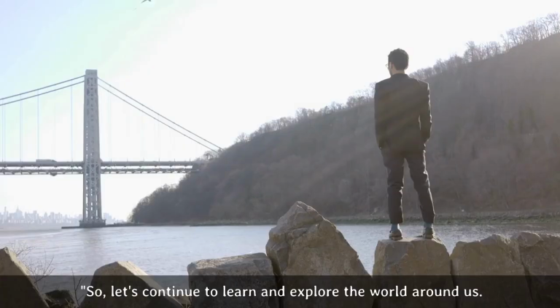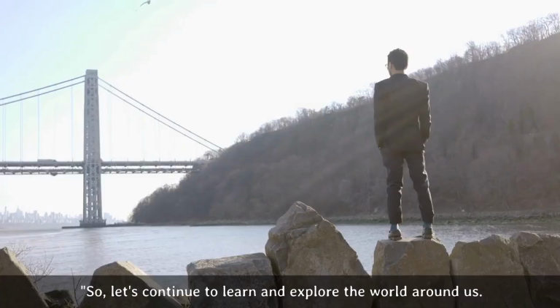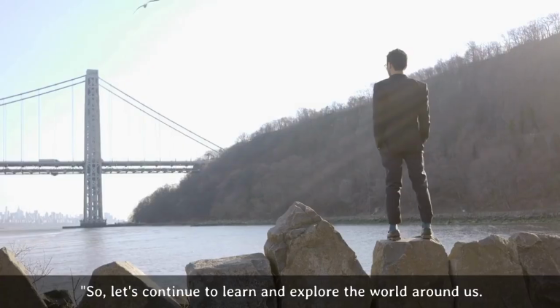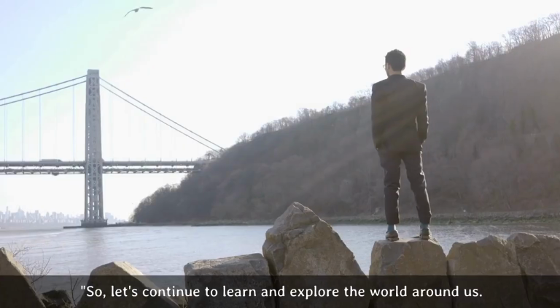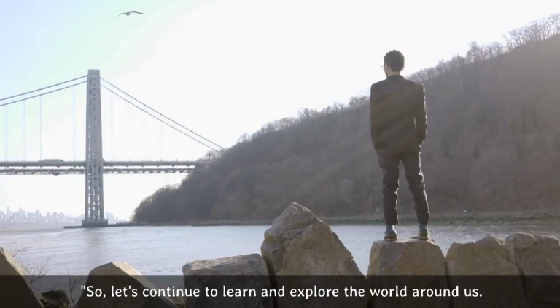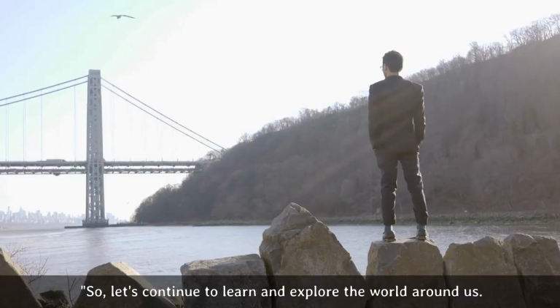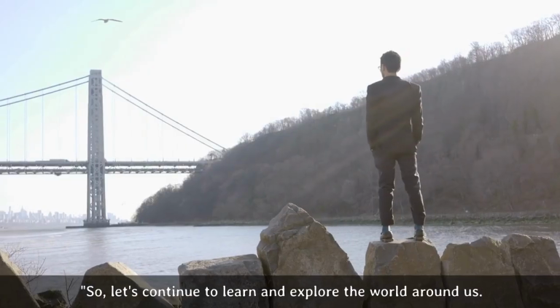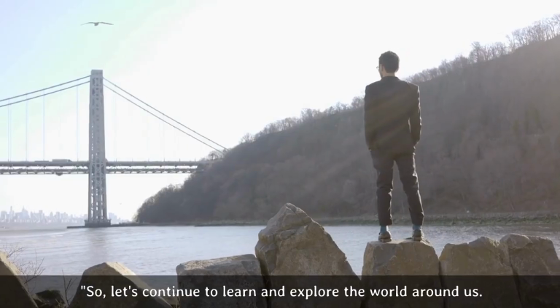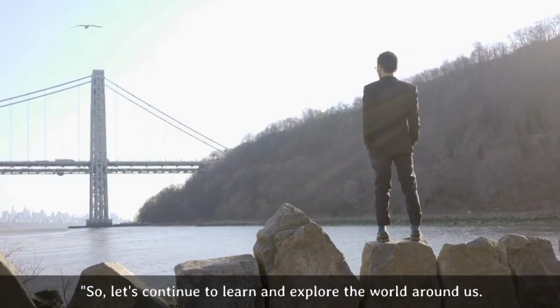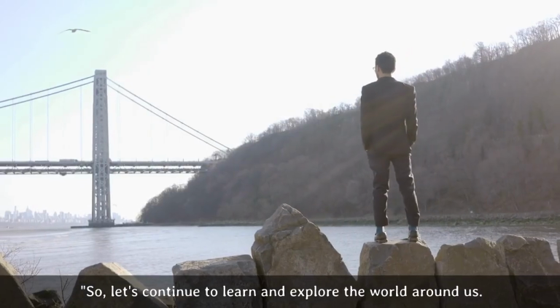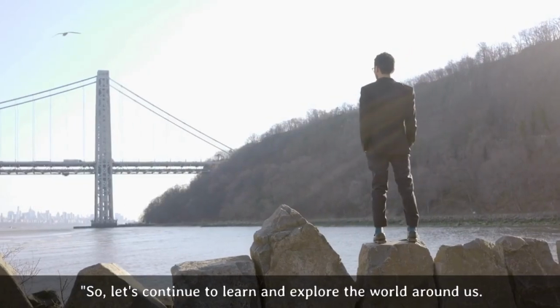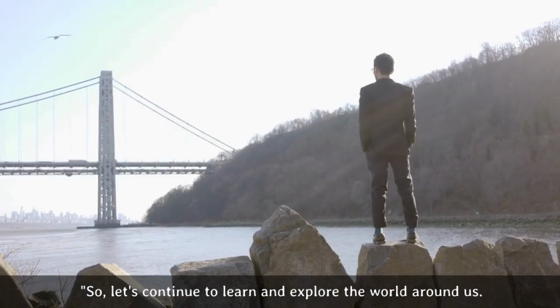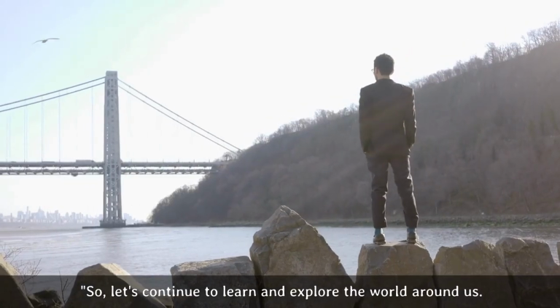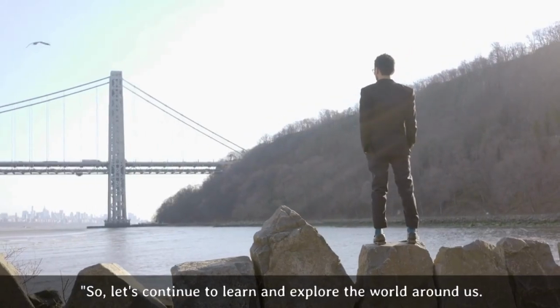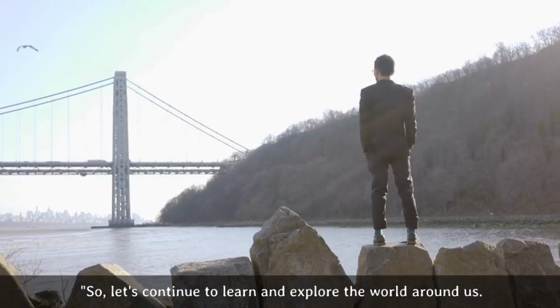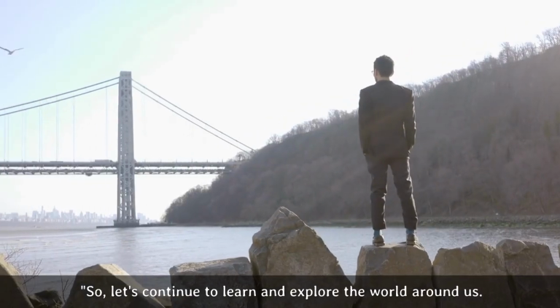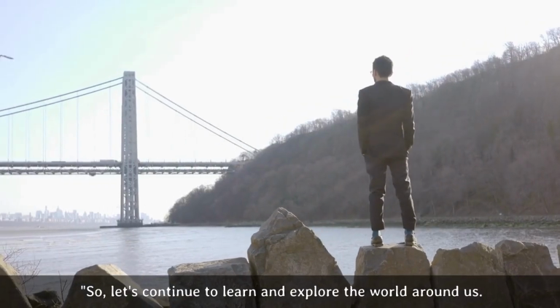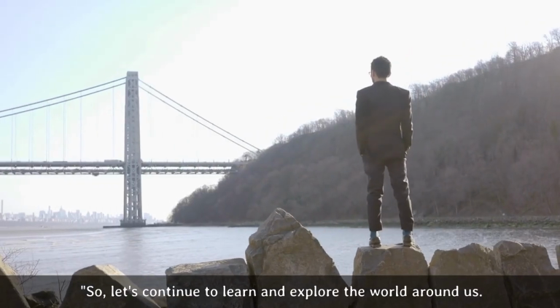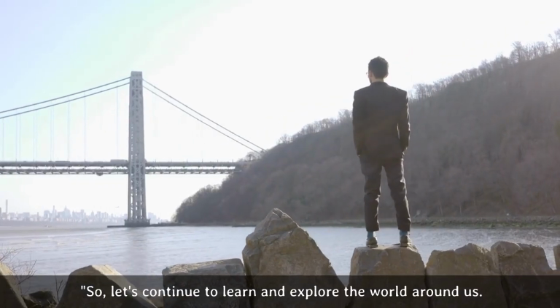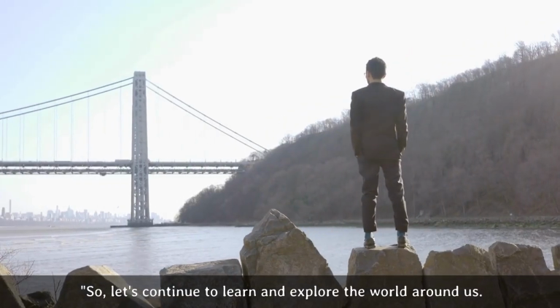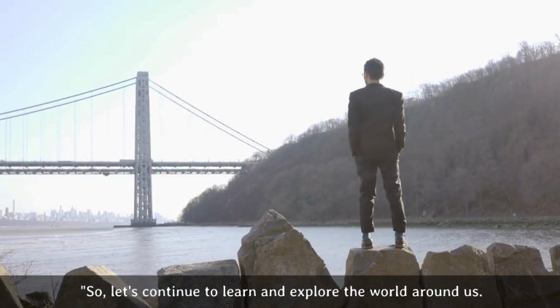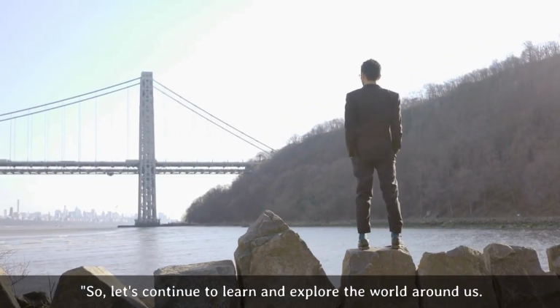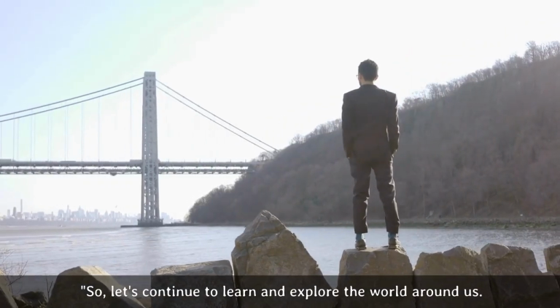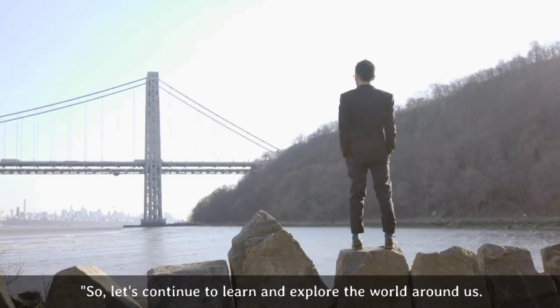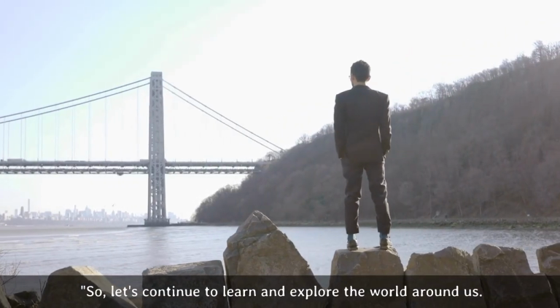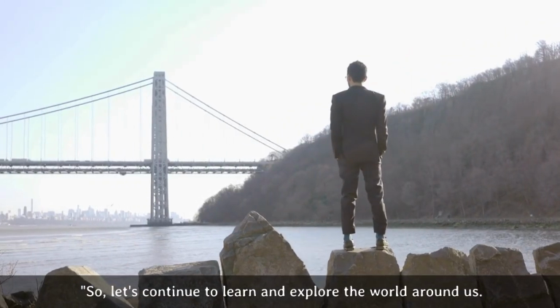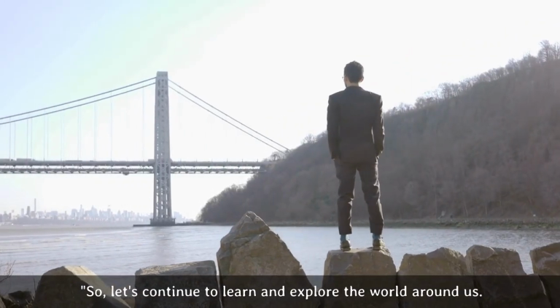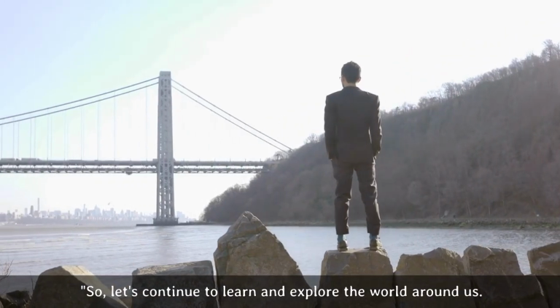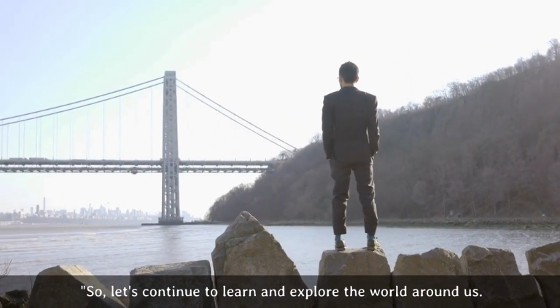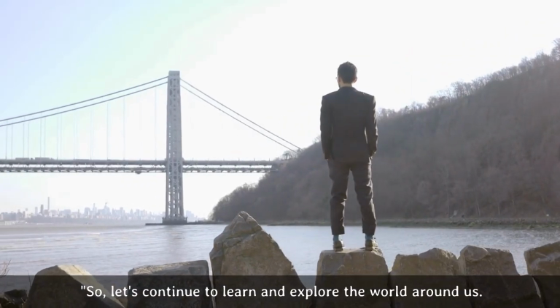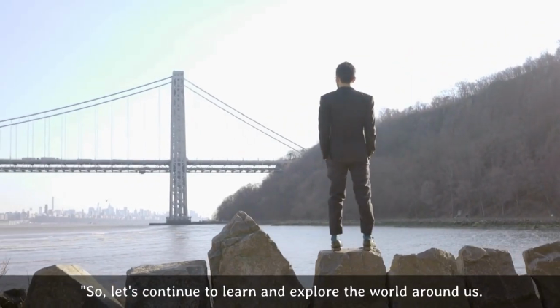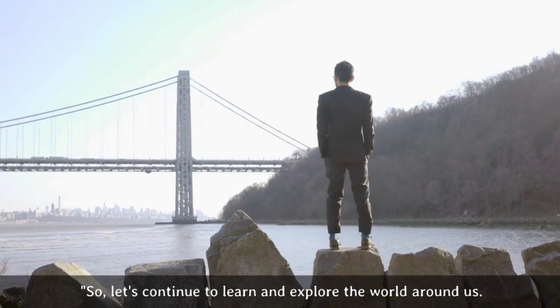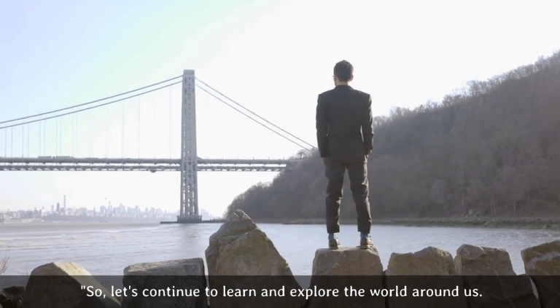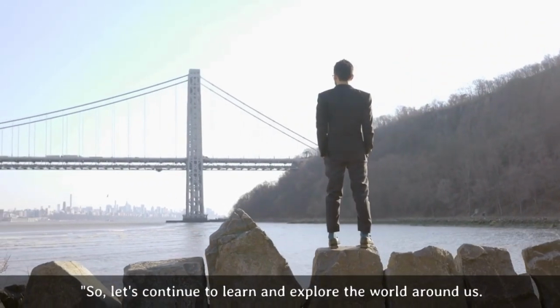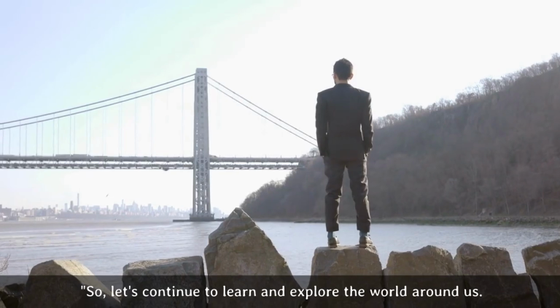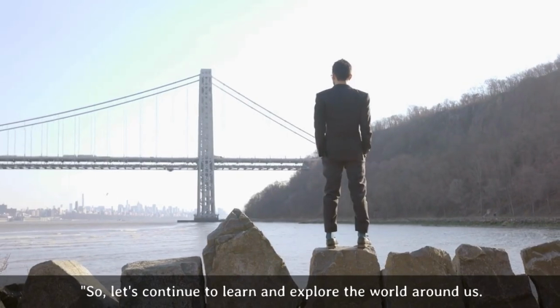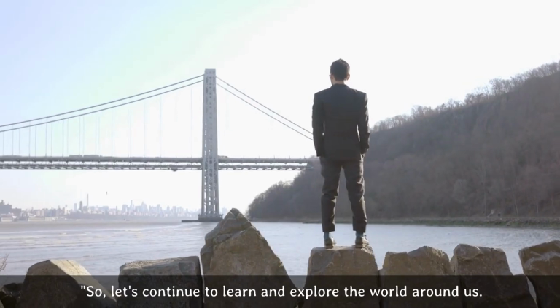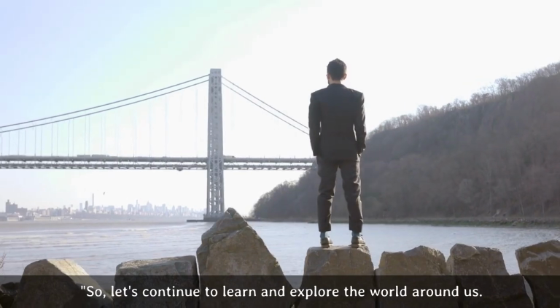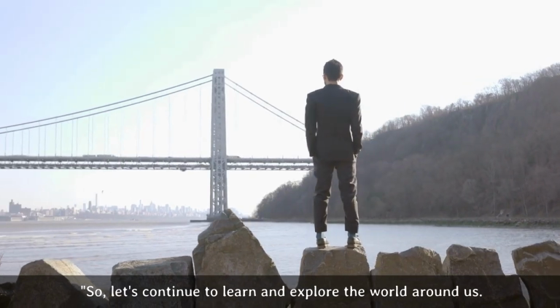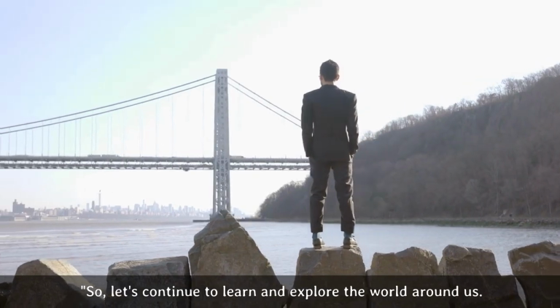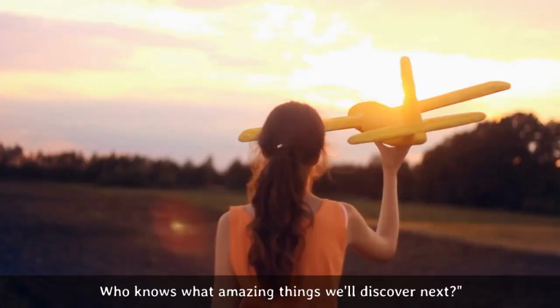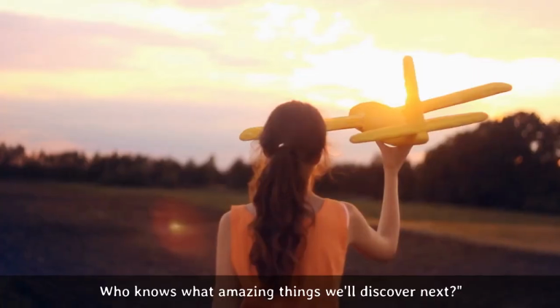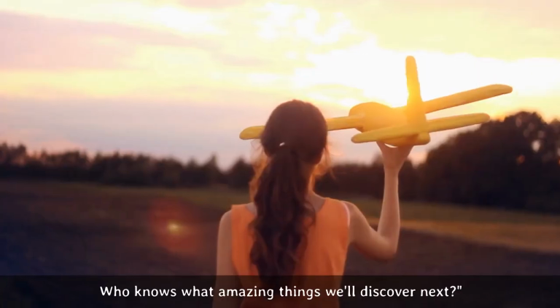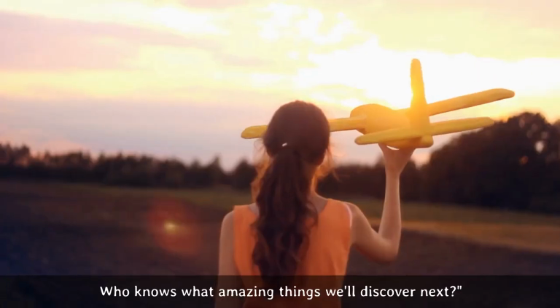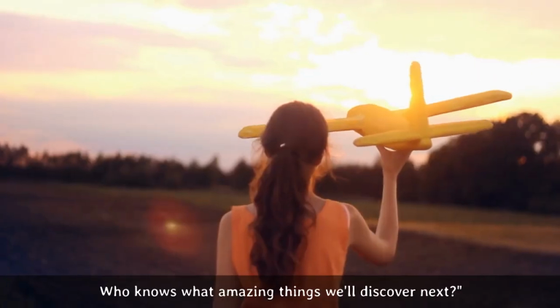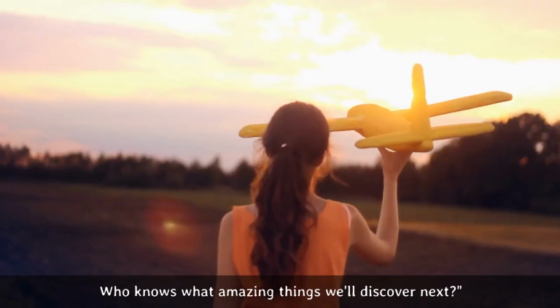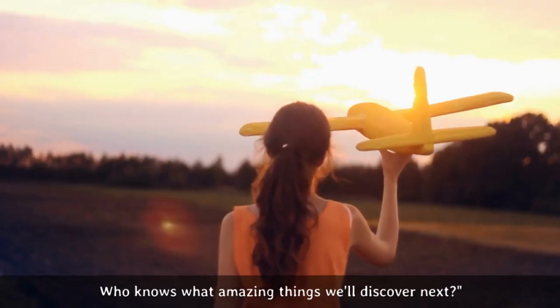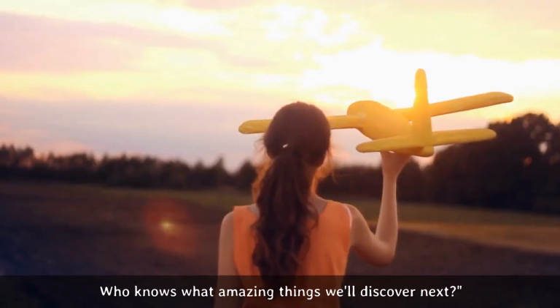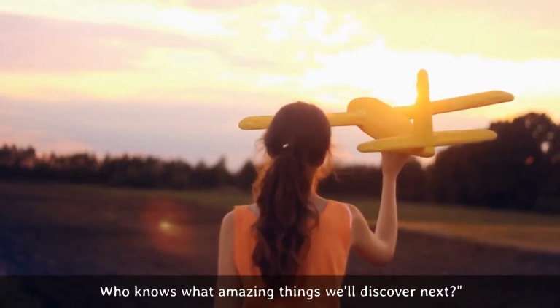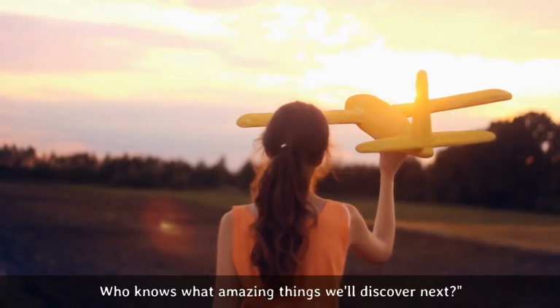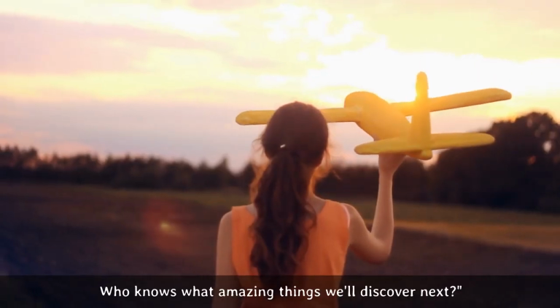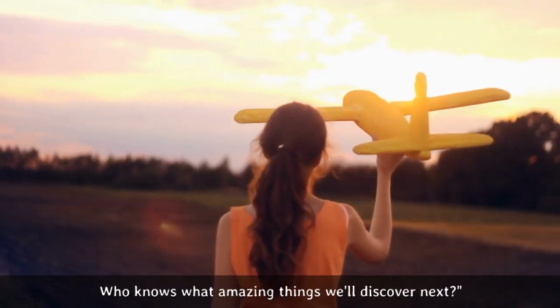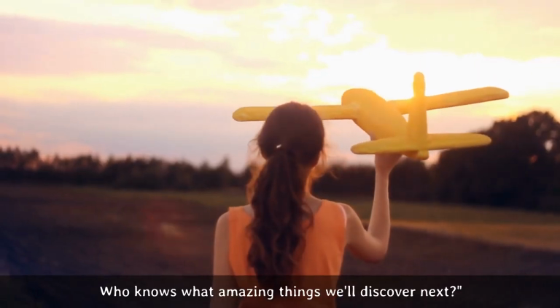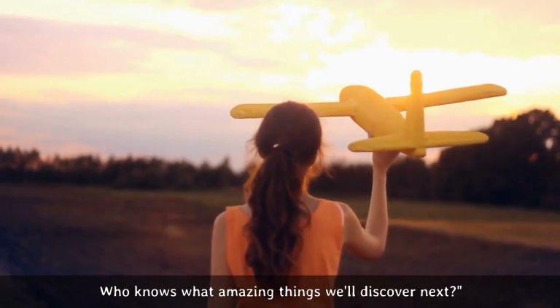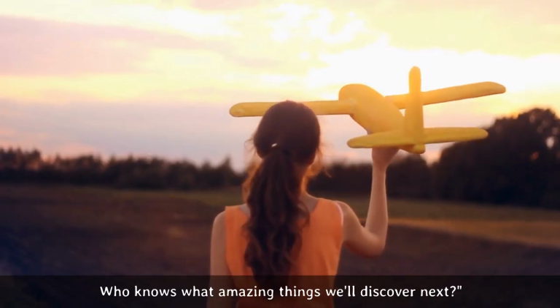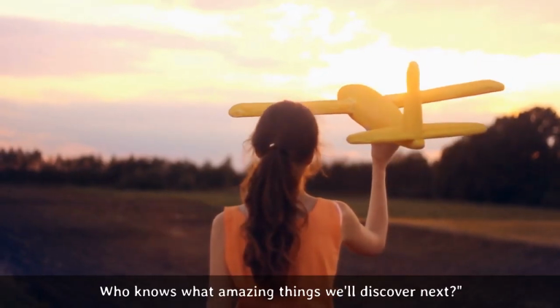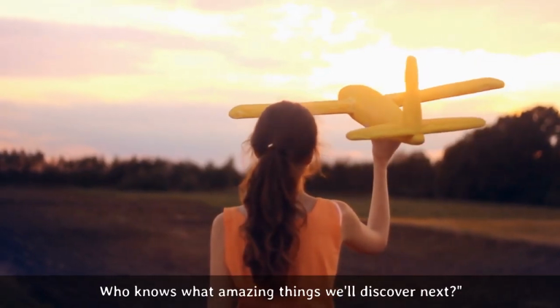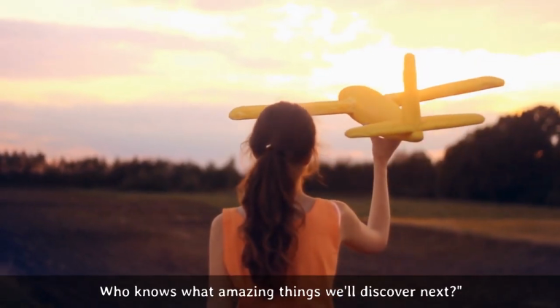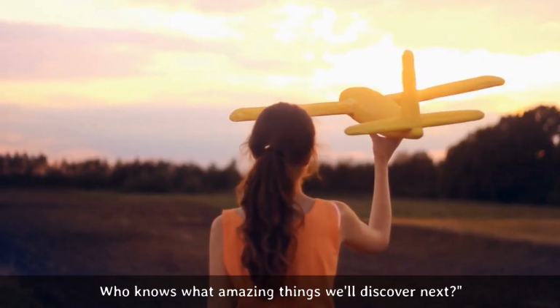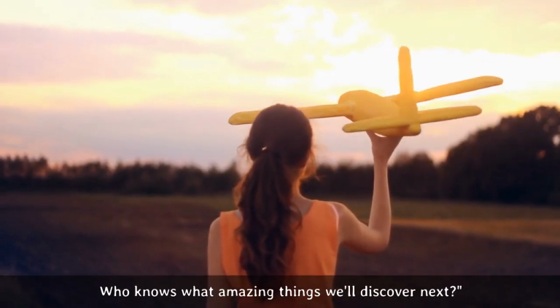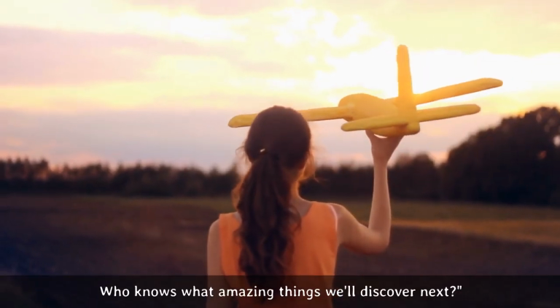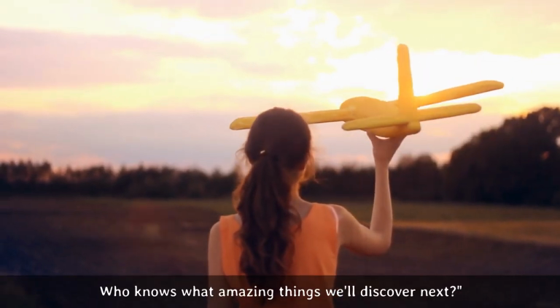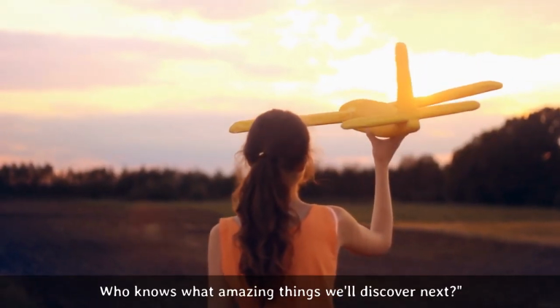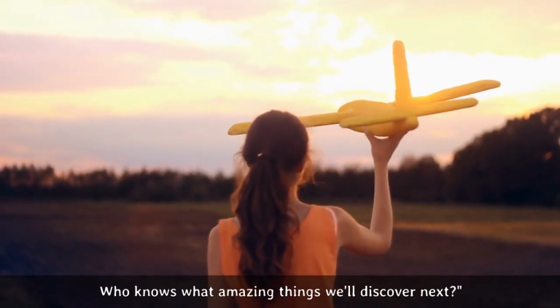So, let's continue to learn and explore the world around us. Who knows what amazing things we'll discover next?